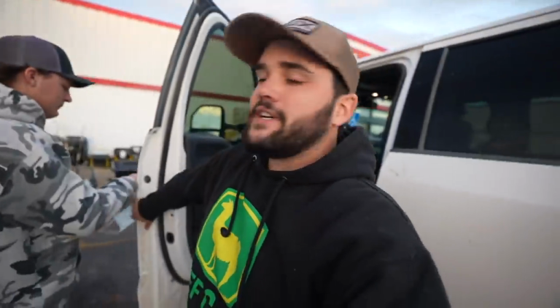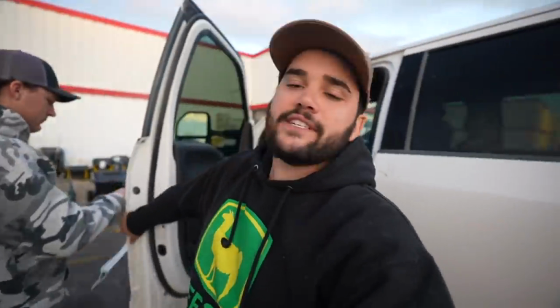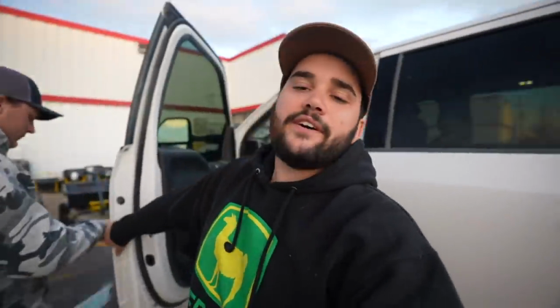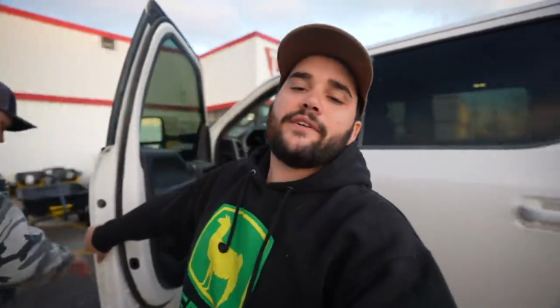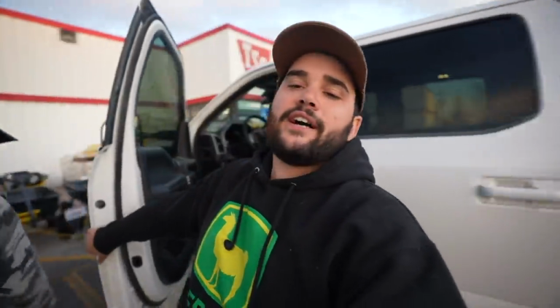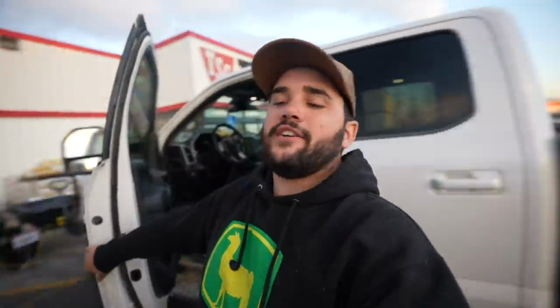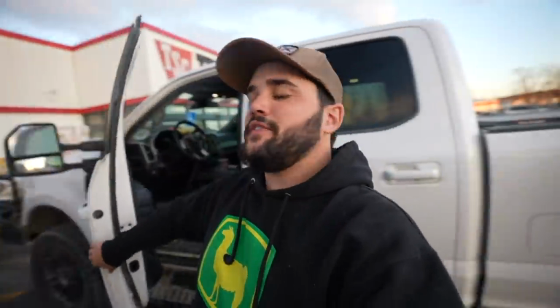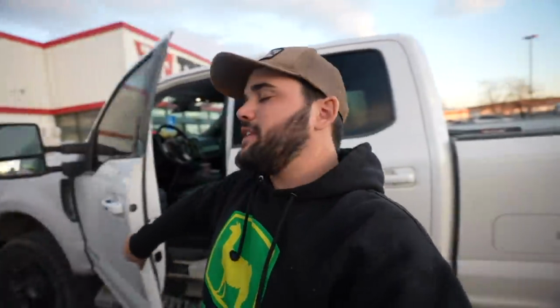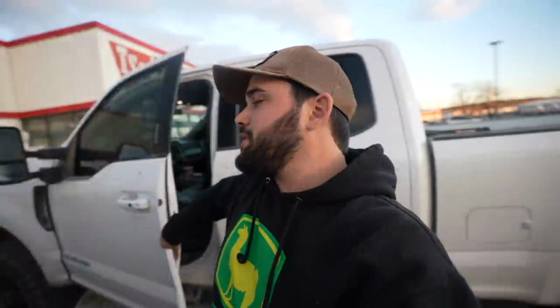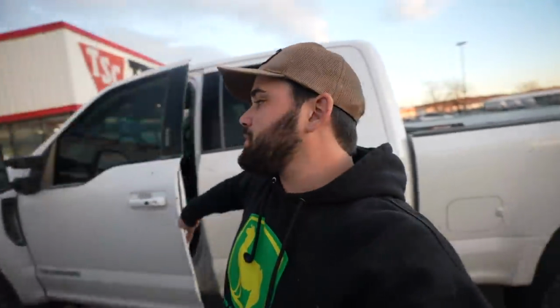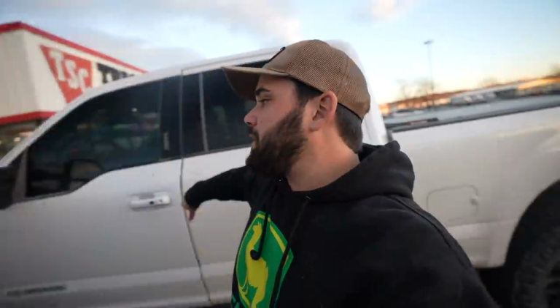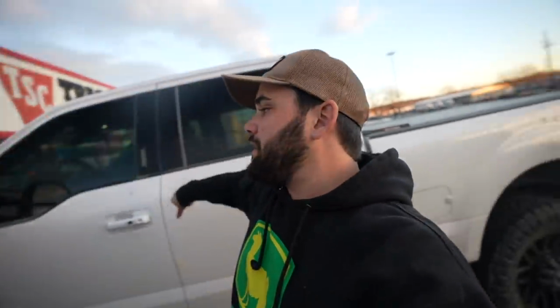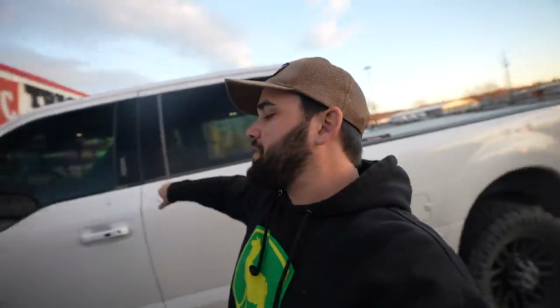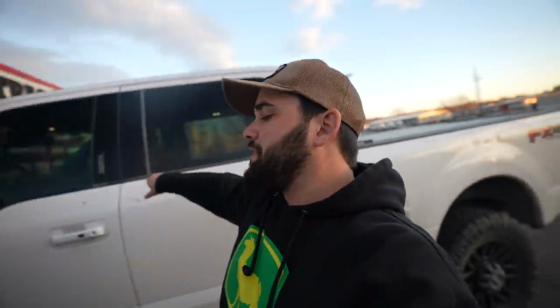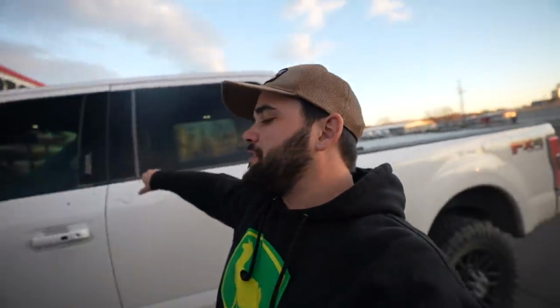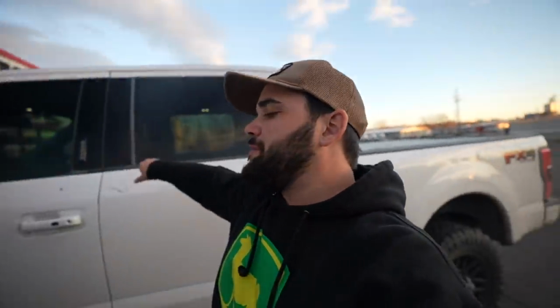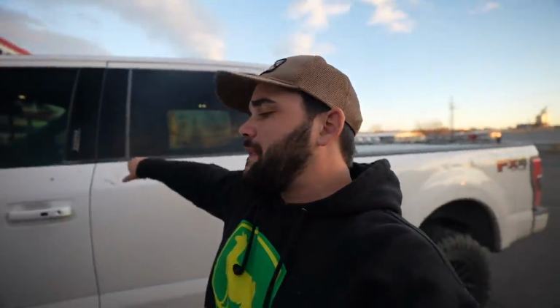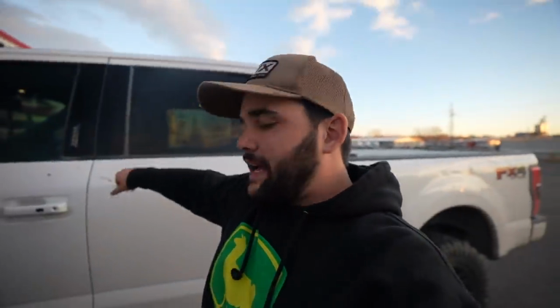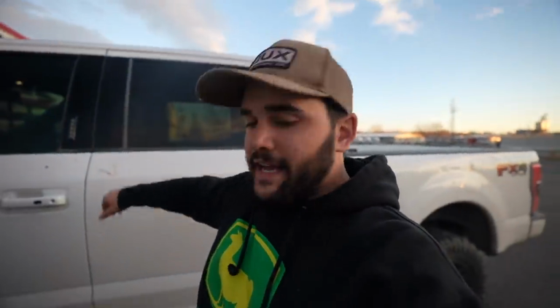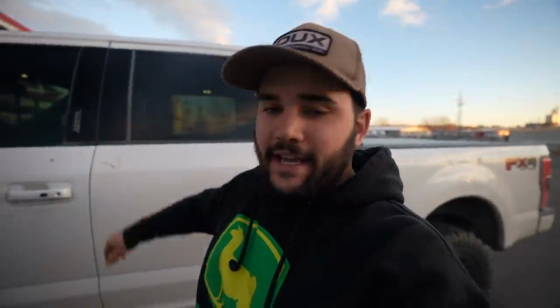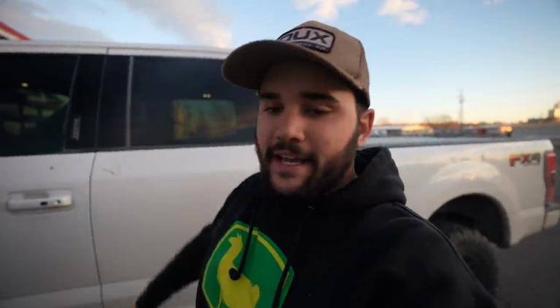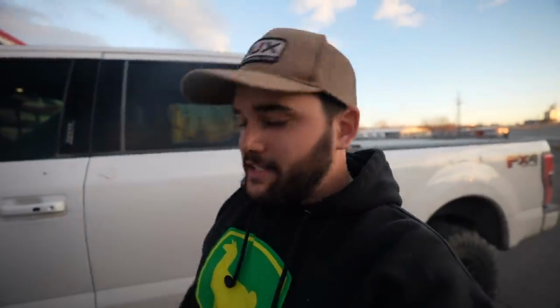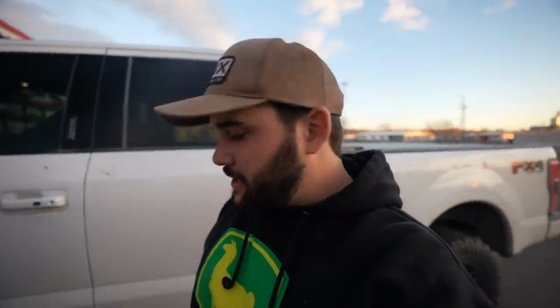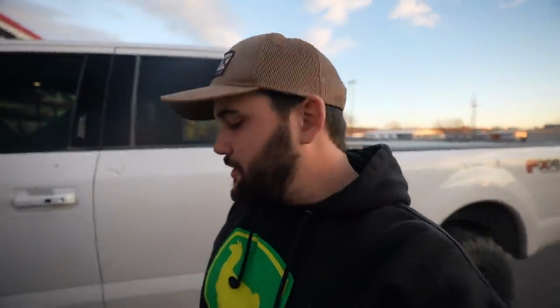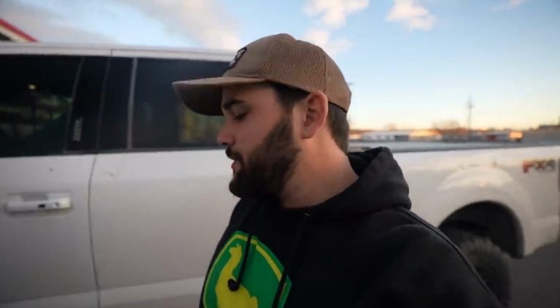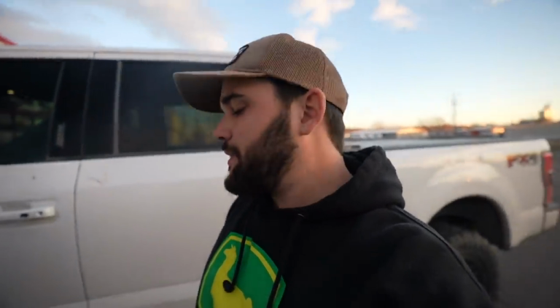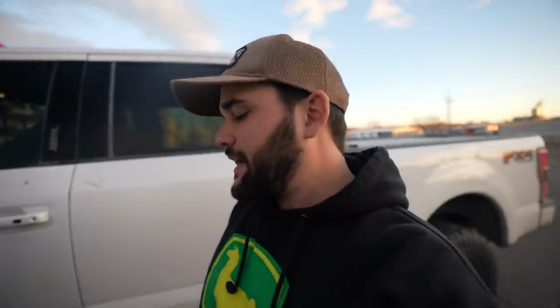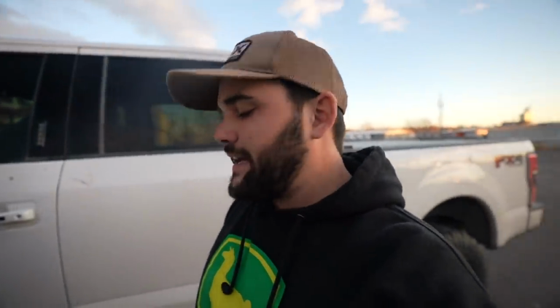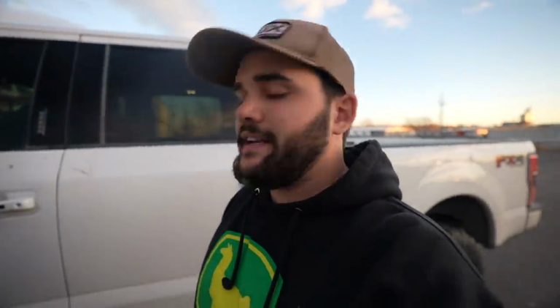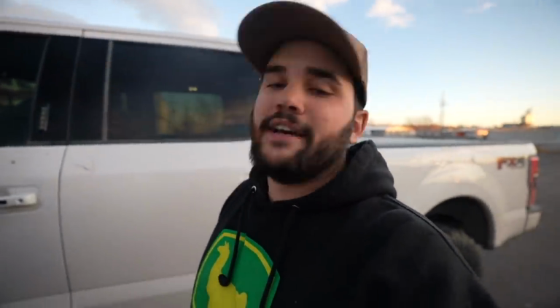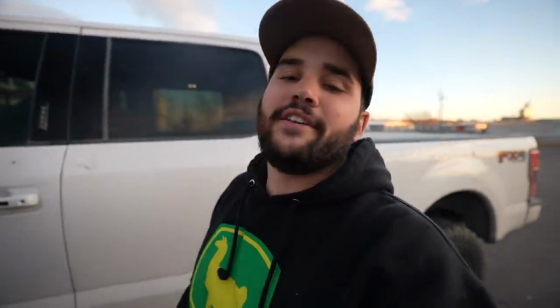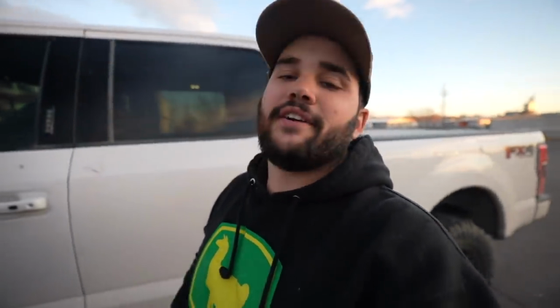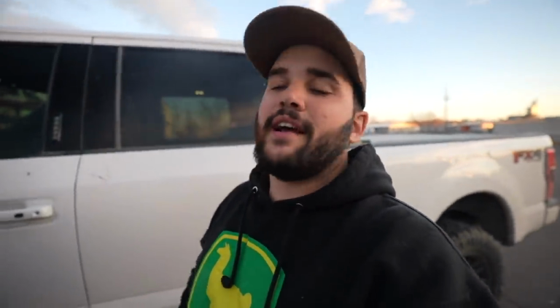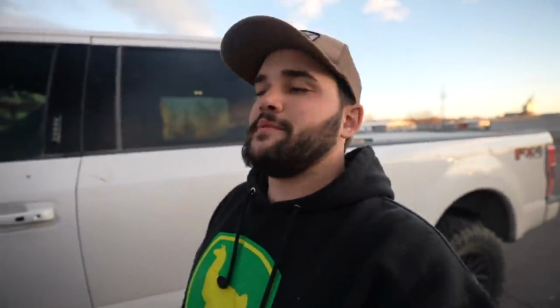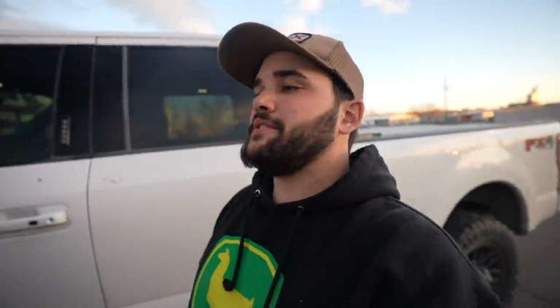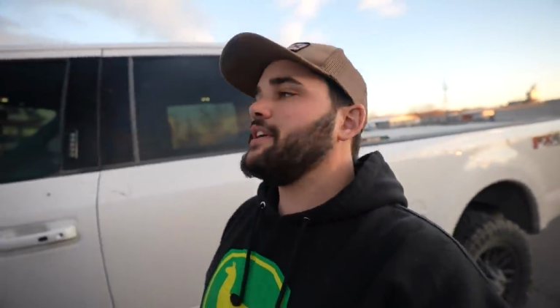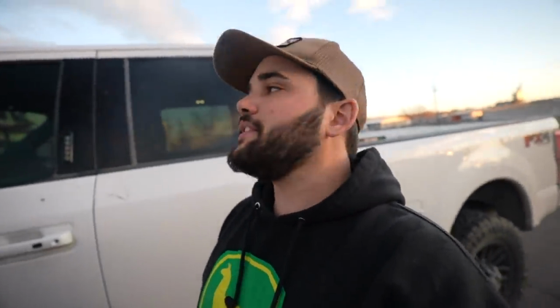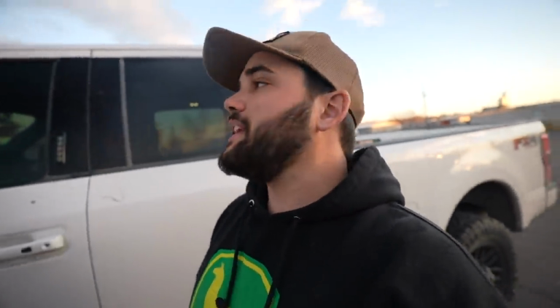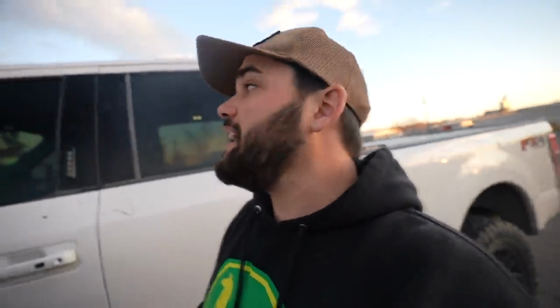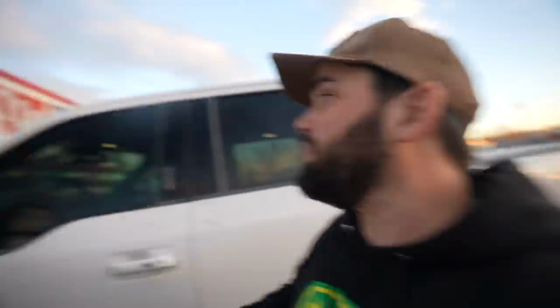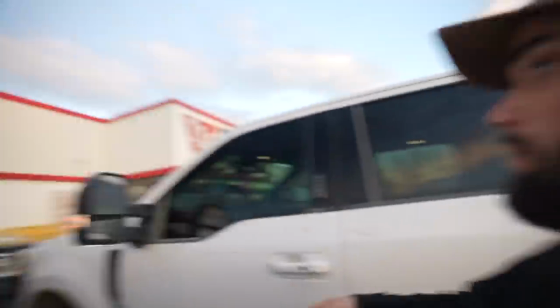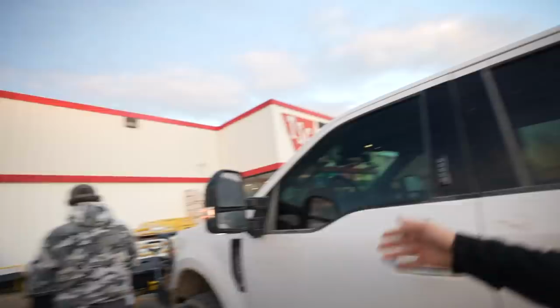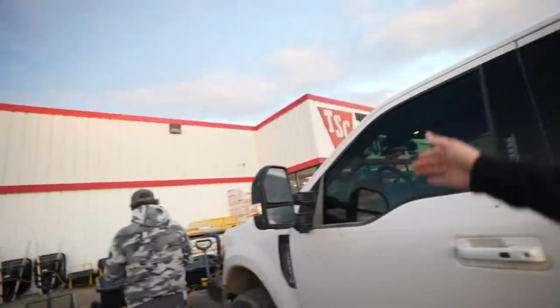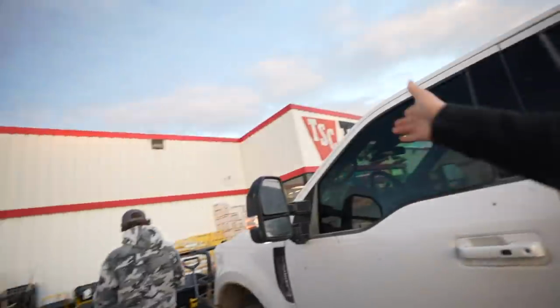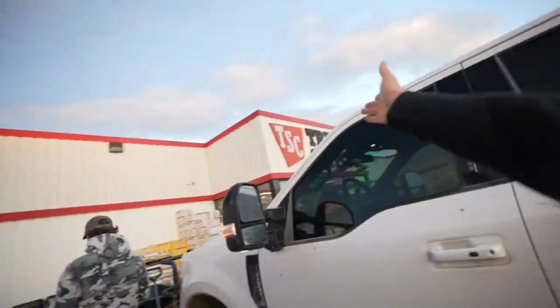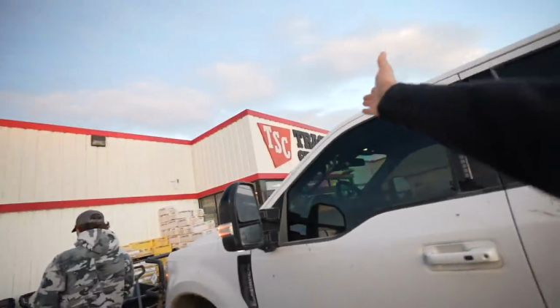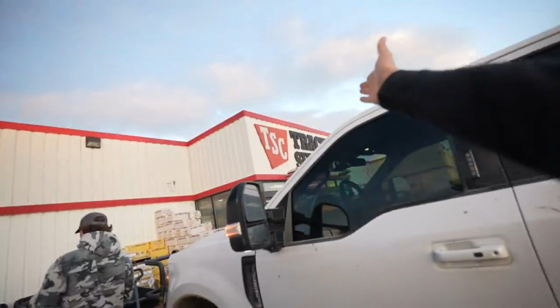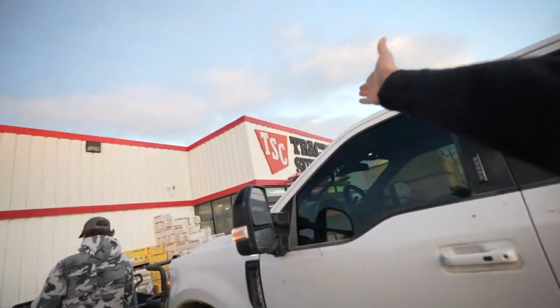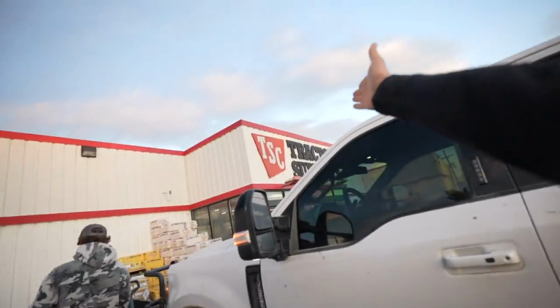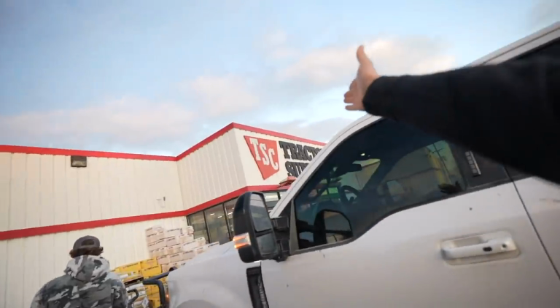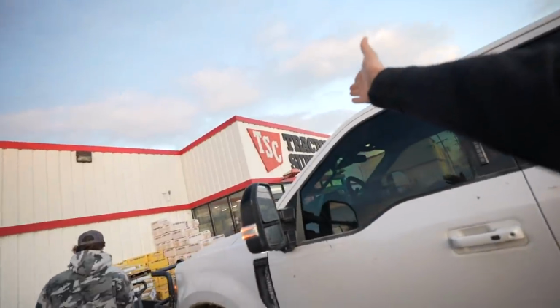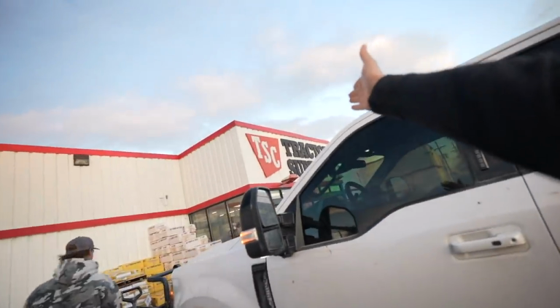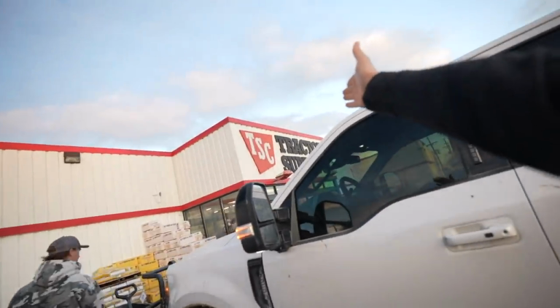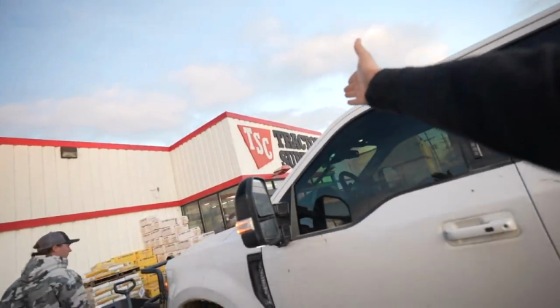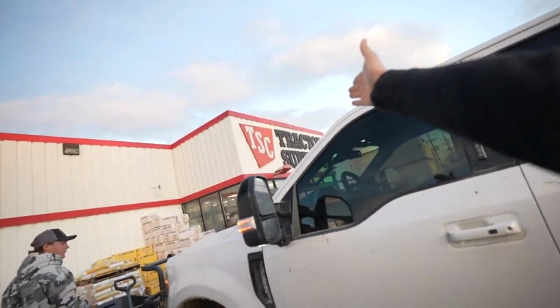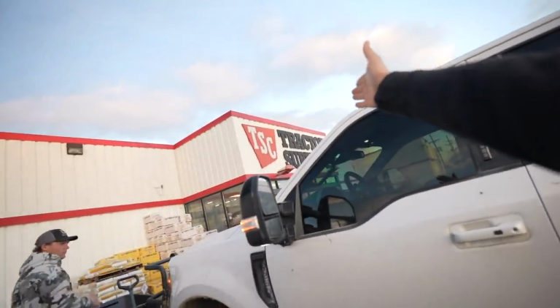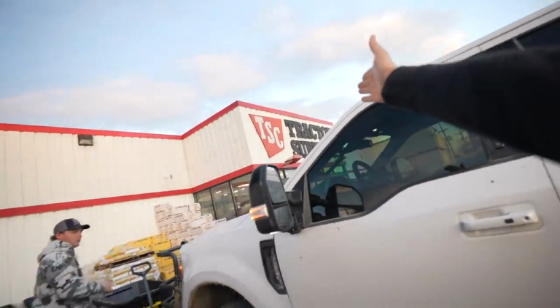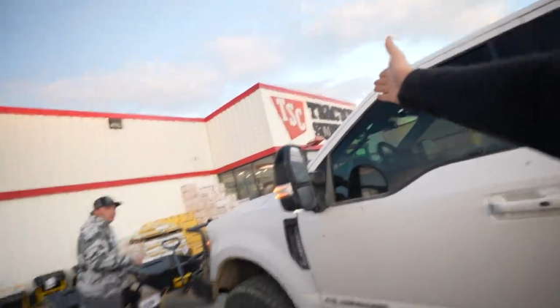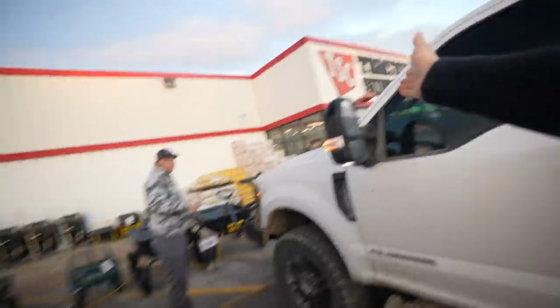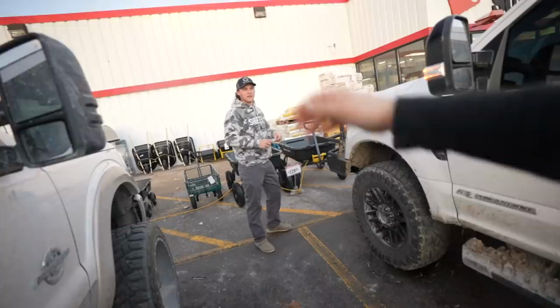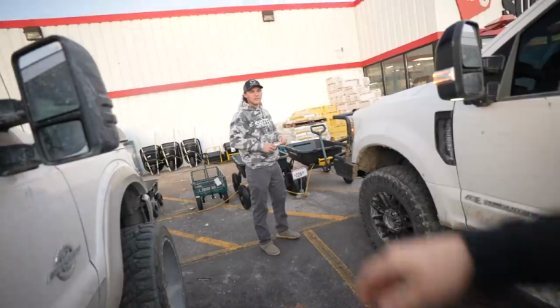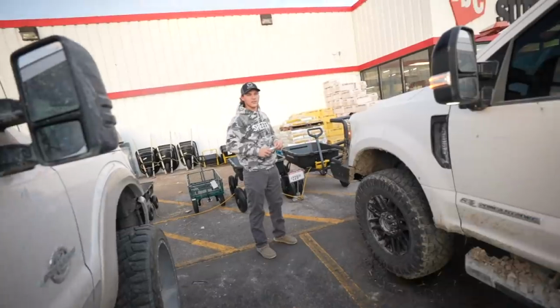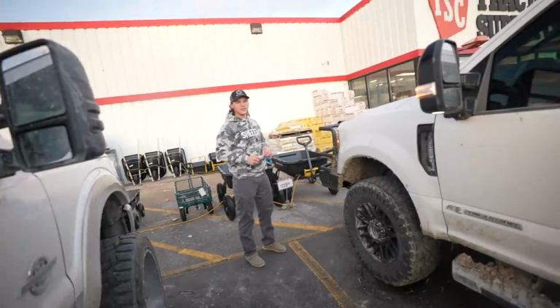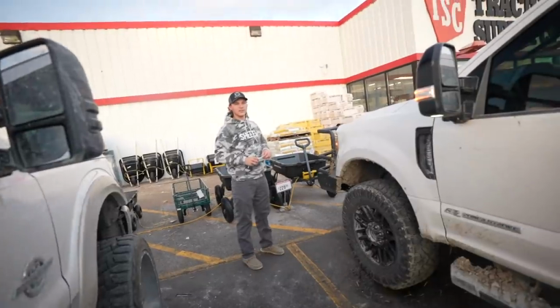What's going on folks? Welcome back to another episode. We're actually starting the day off at Tractor Supply. Excited.